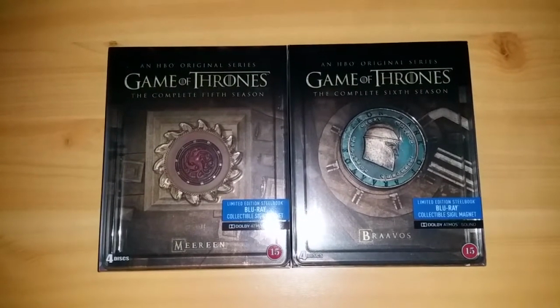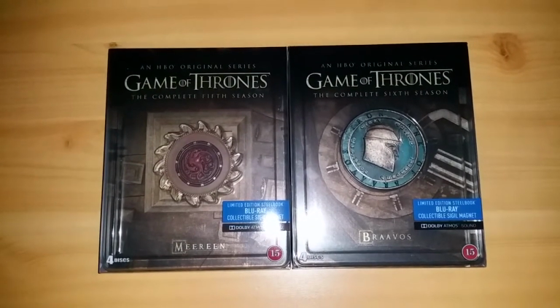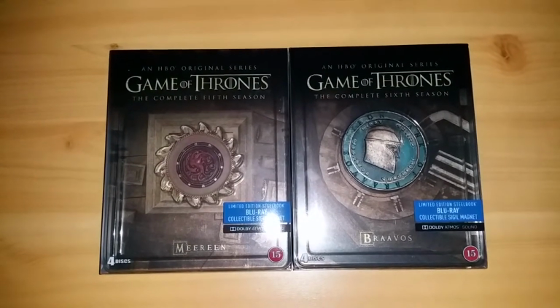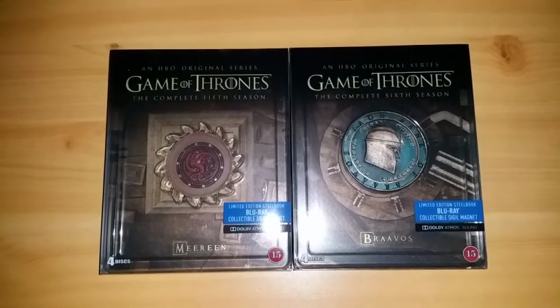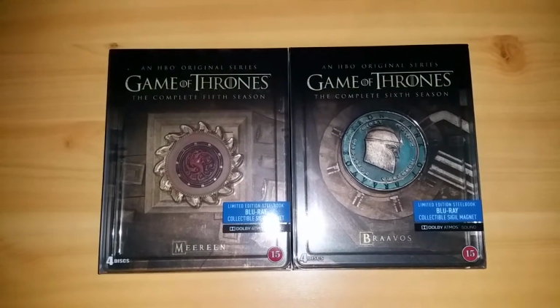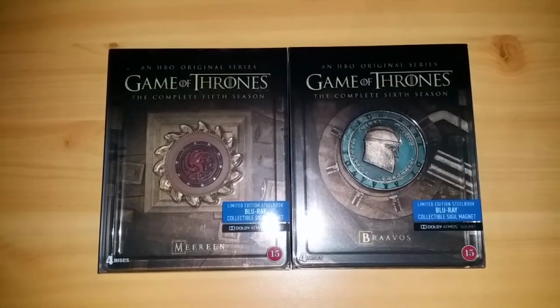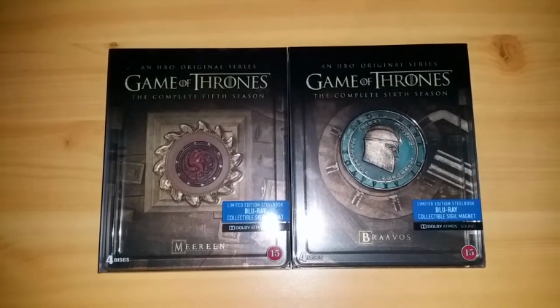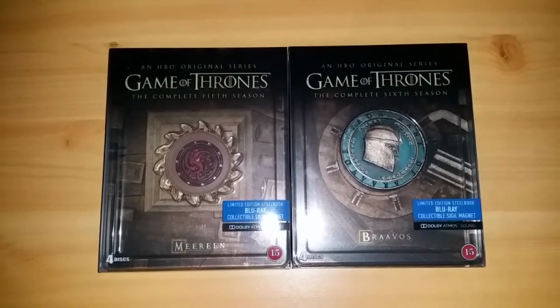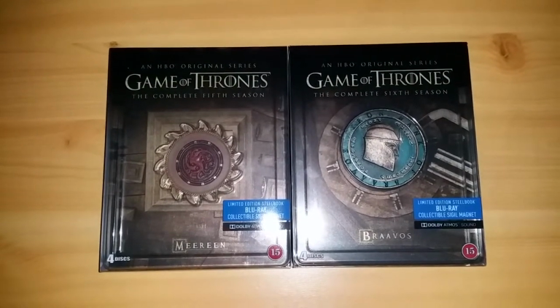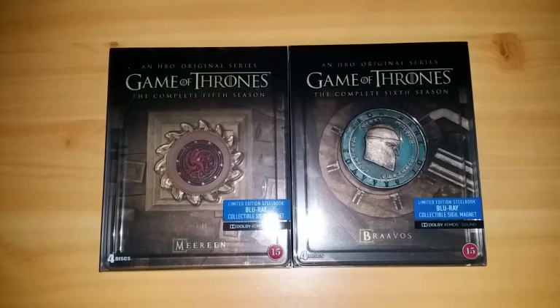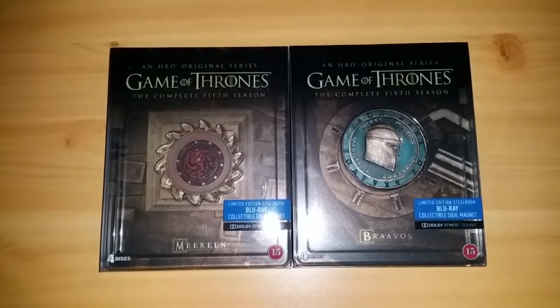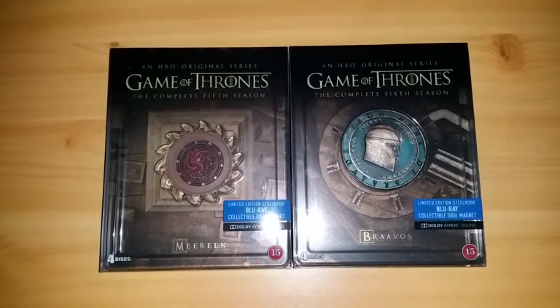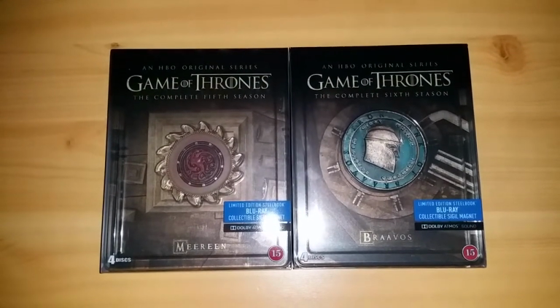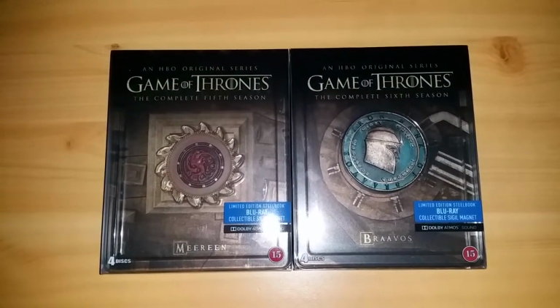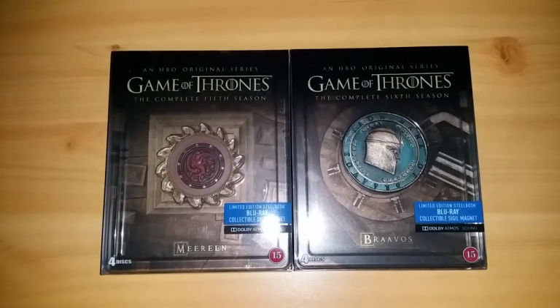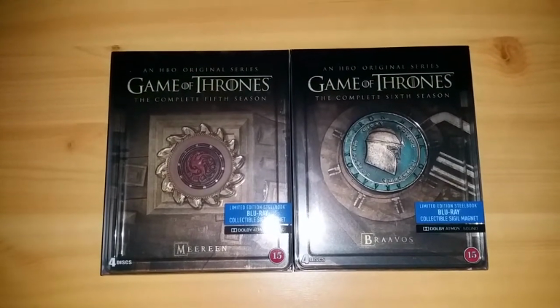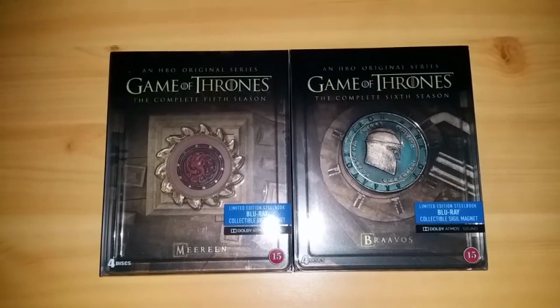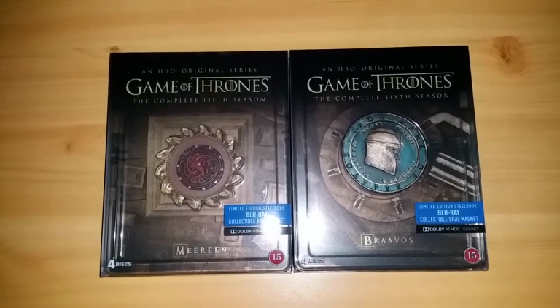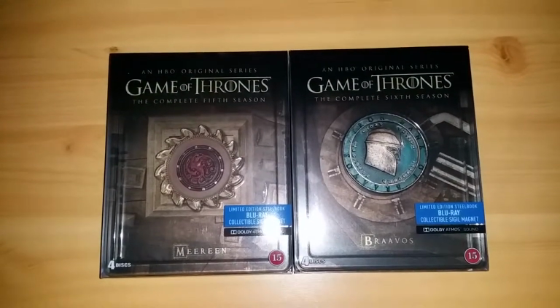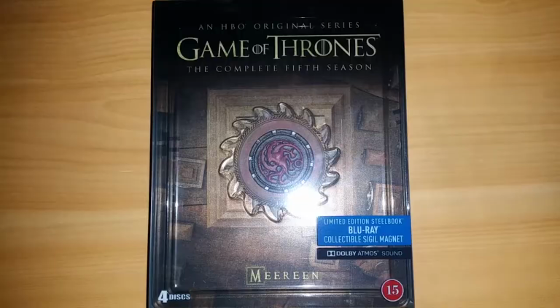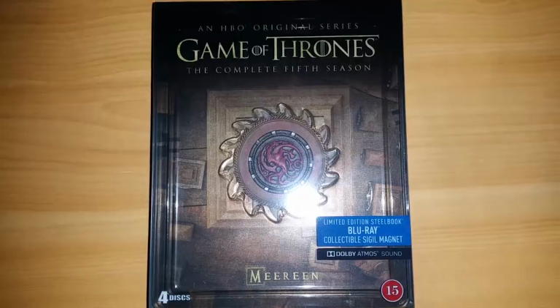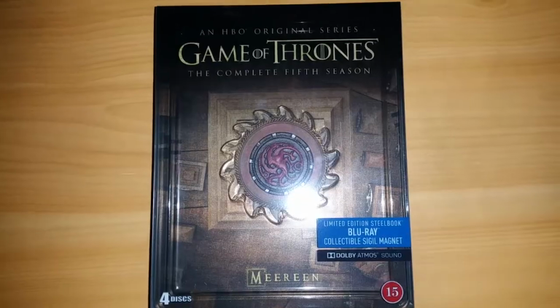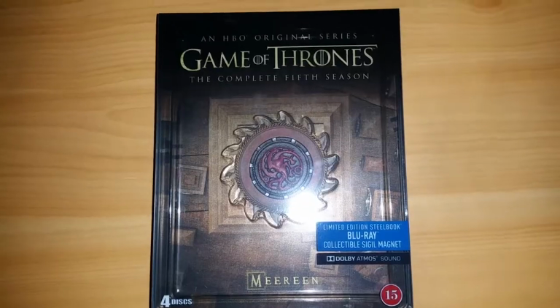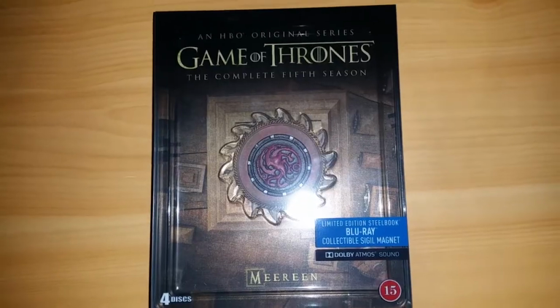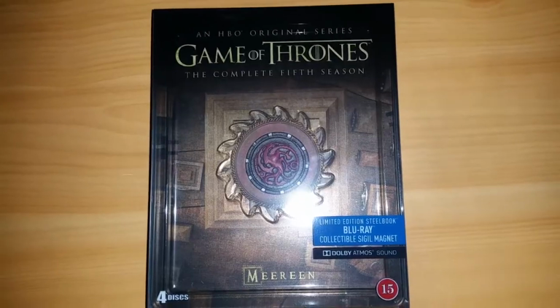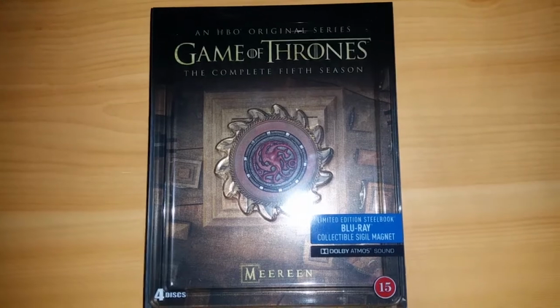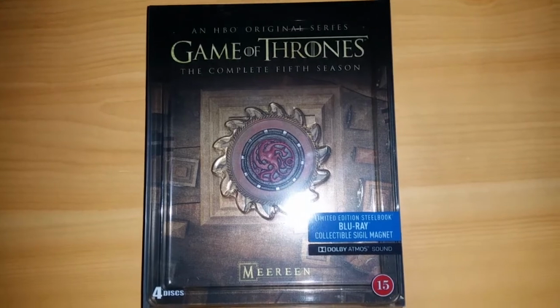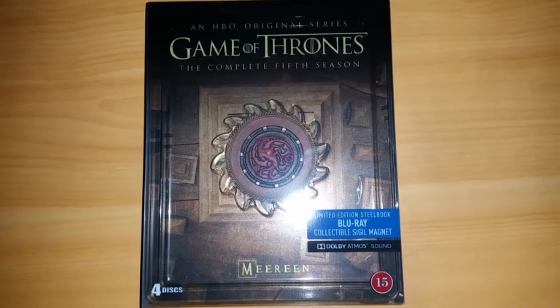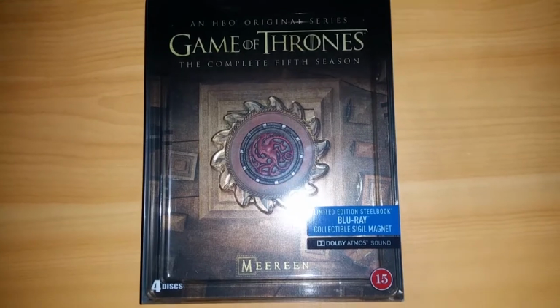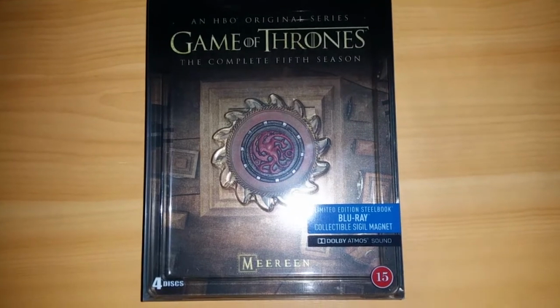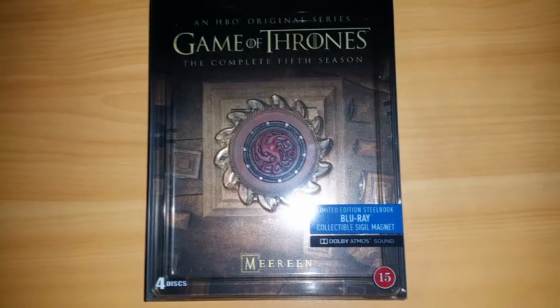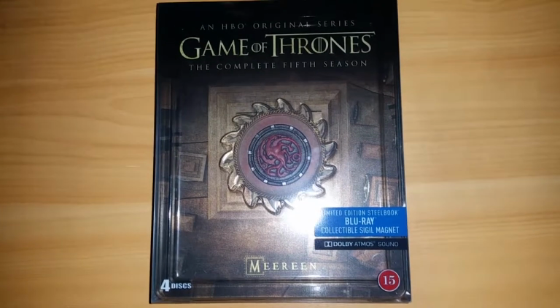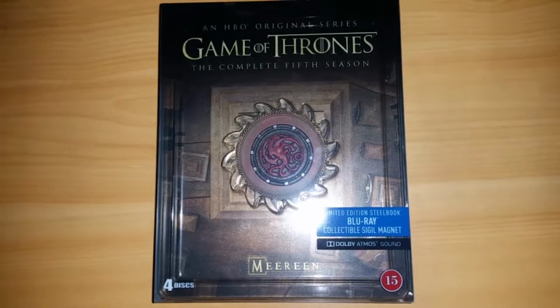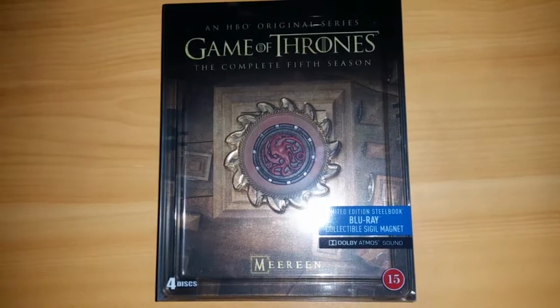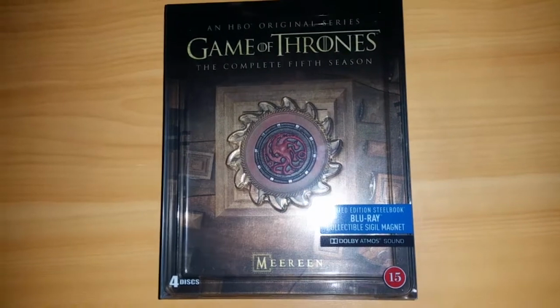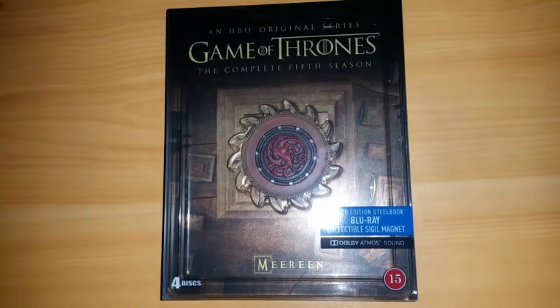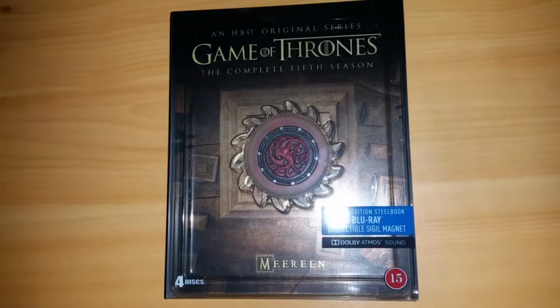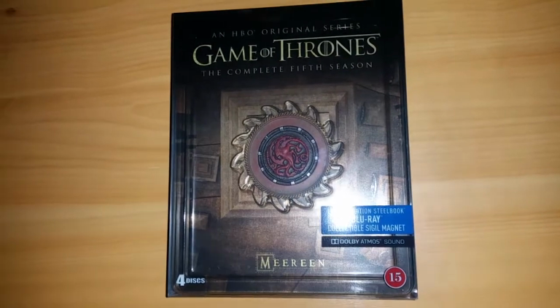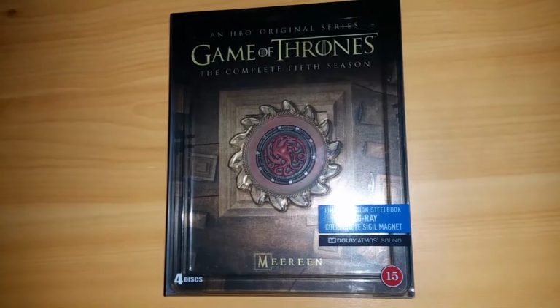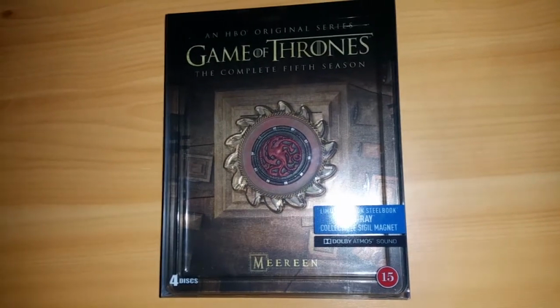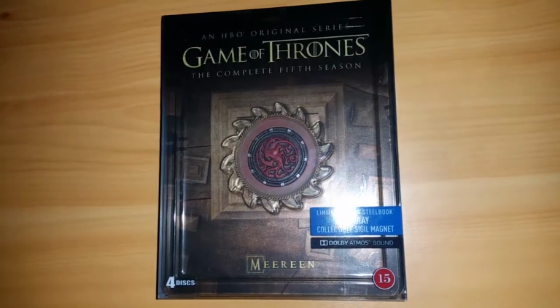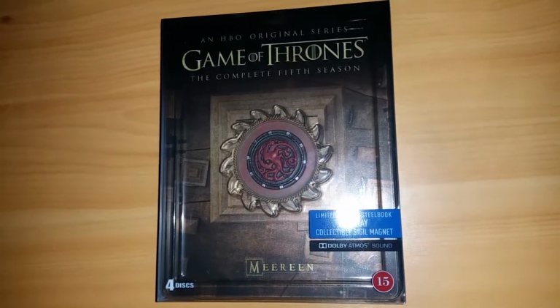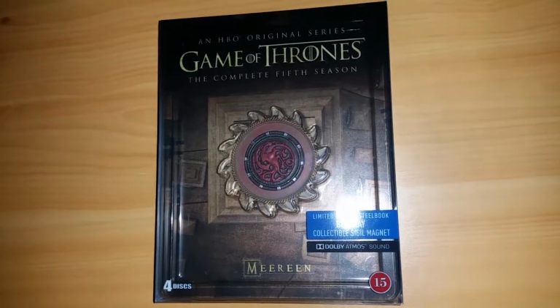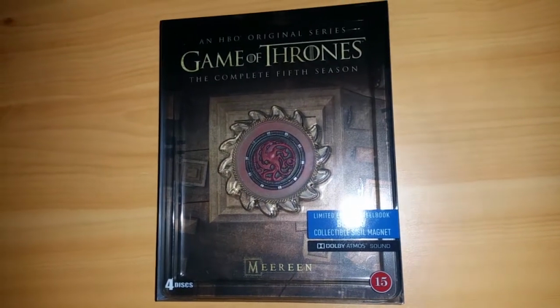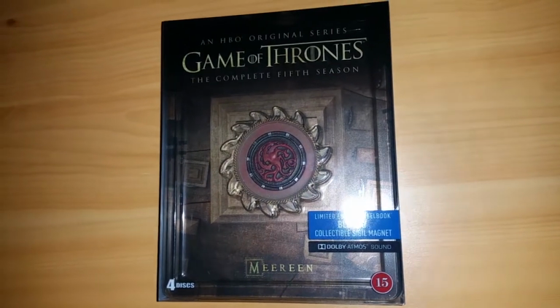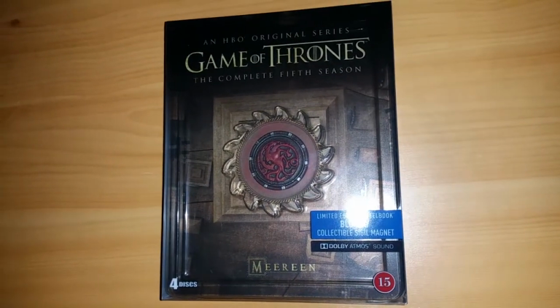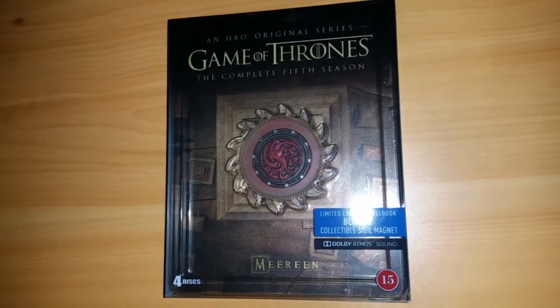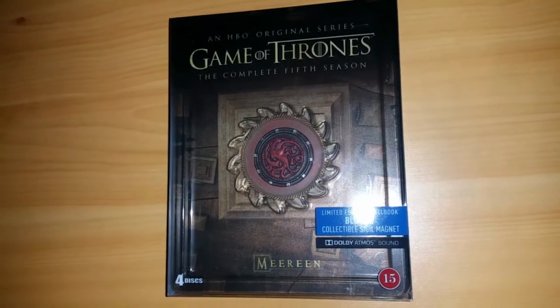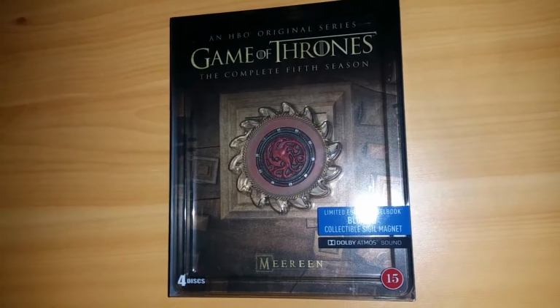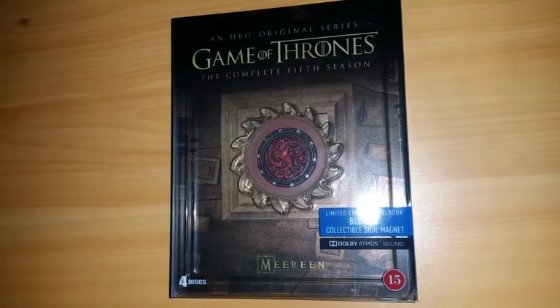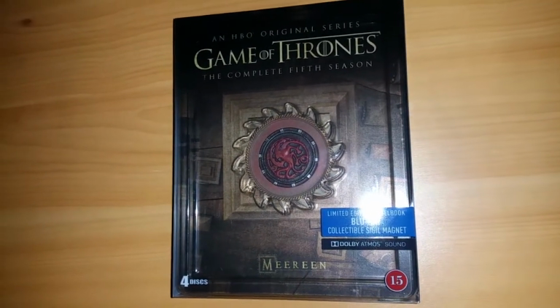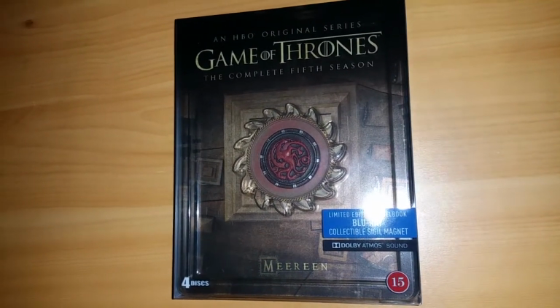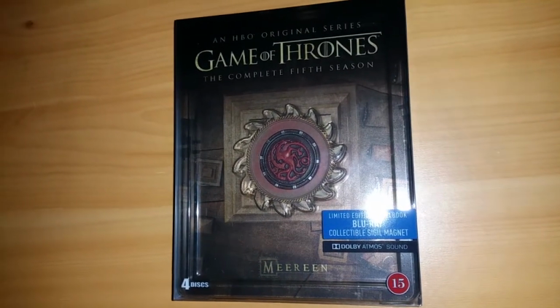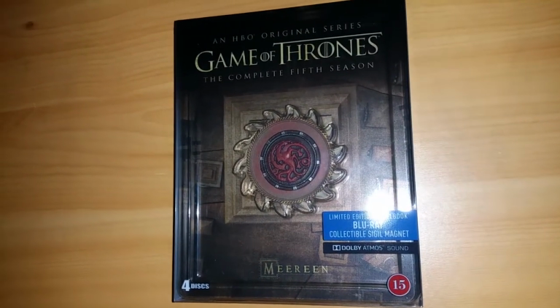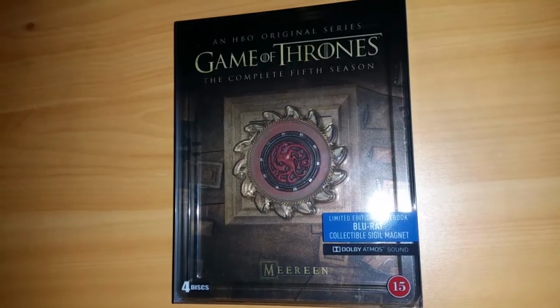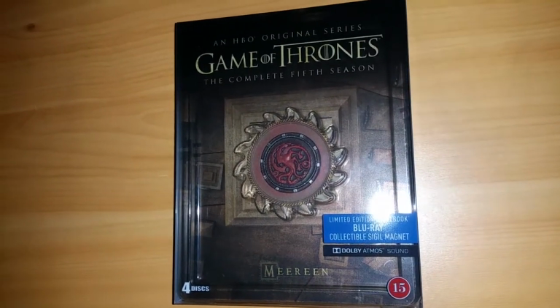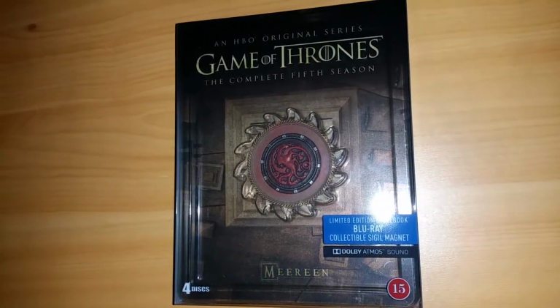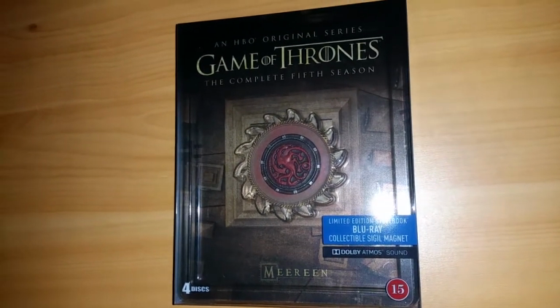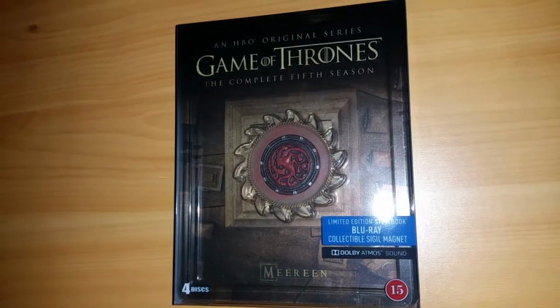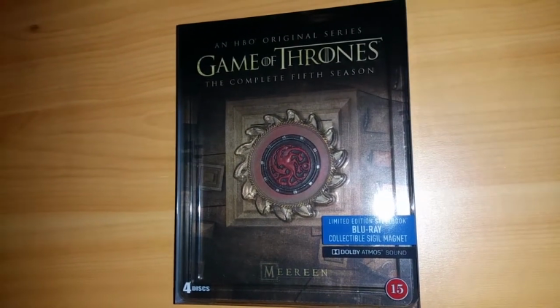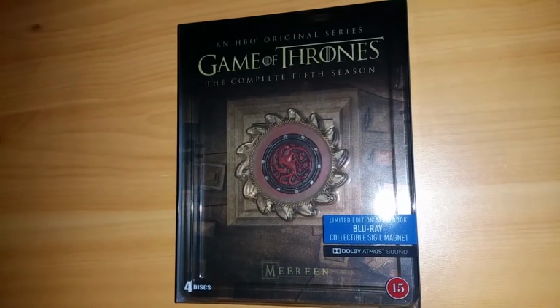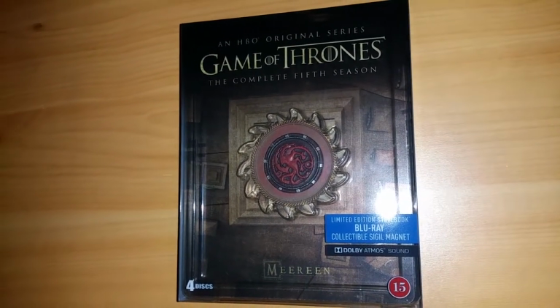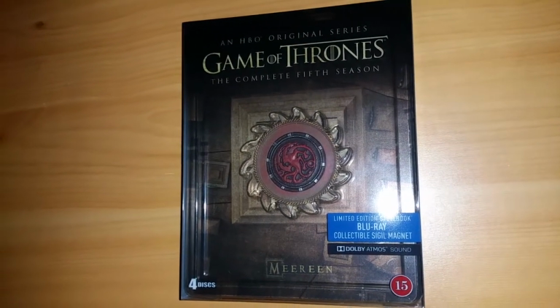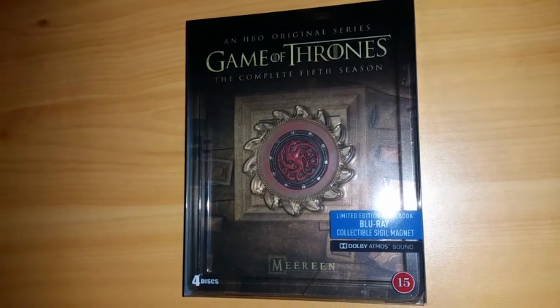So we're going to unbox these and have a closer look at these two limited edition Game of Thrones steelbooks. Starting with Season 5. This is Season 5.